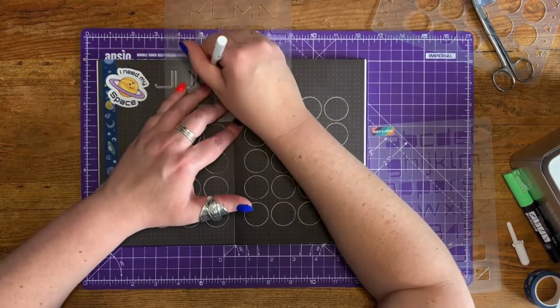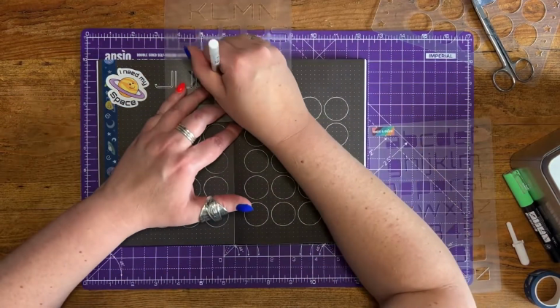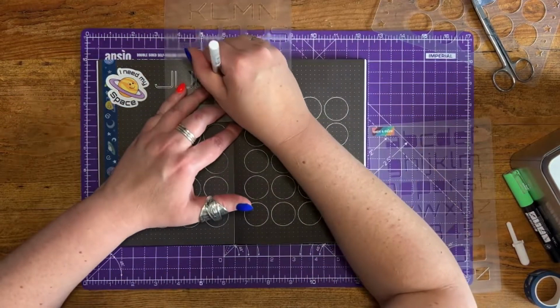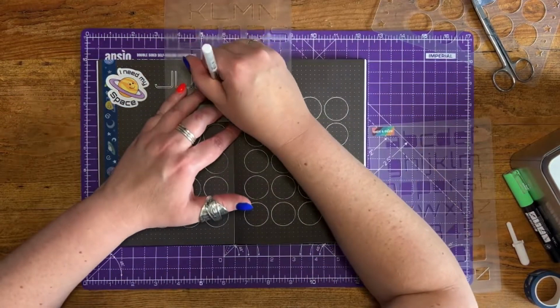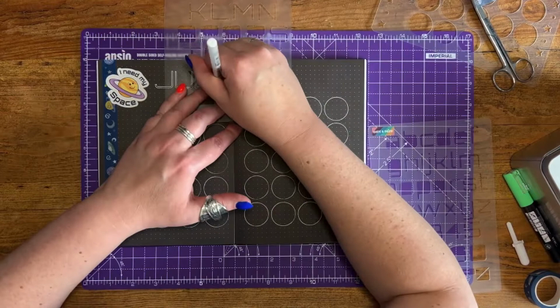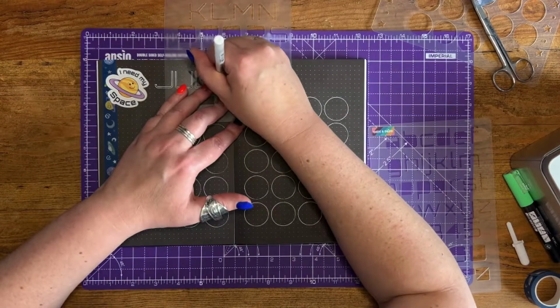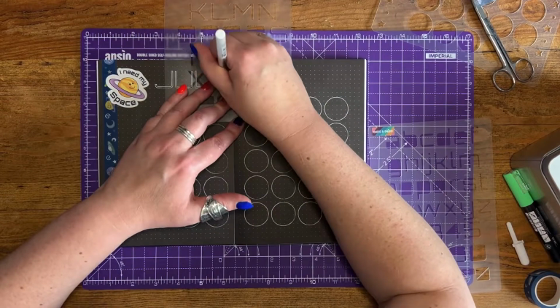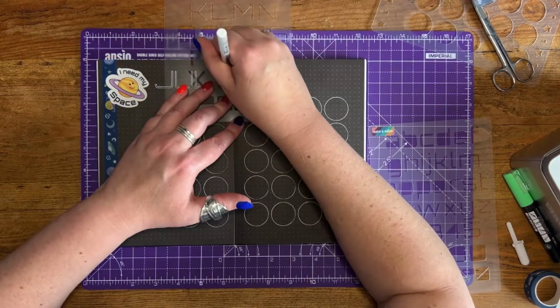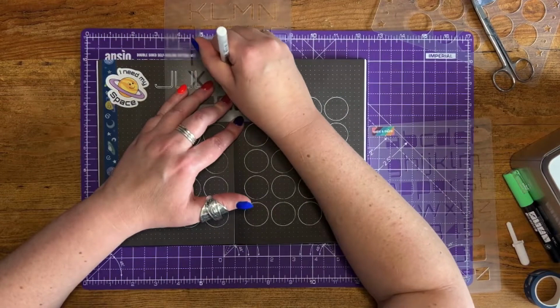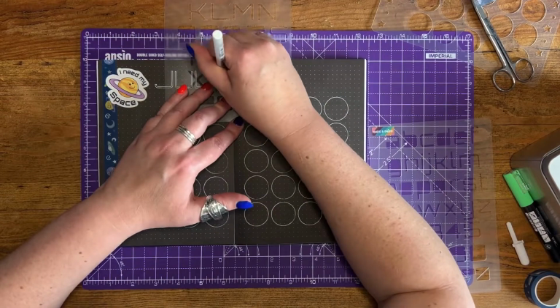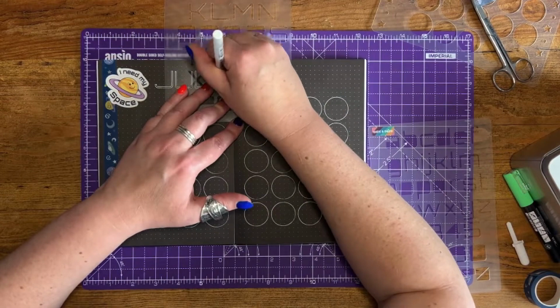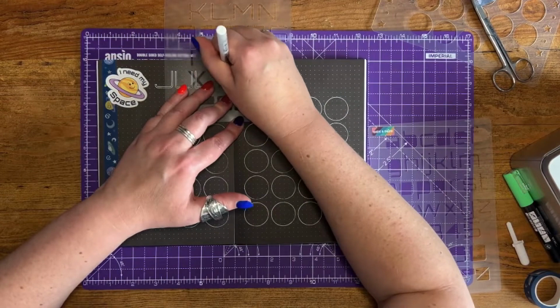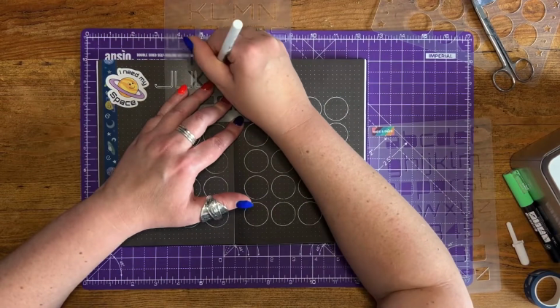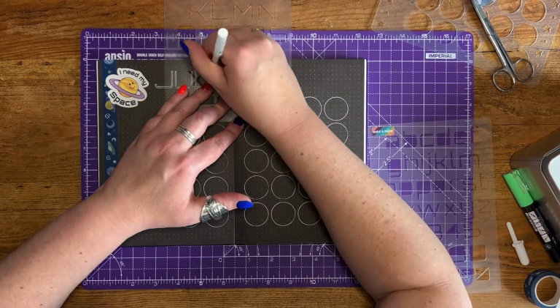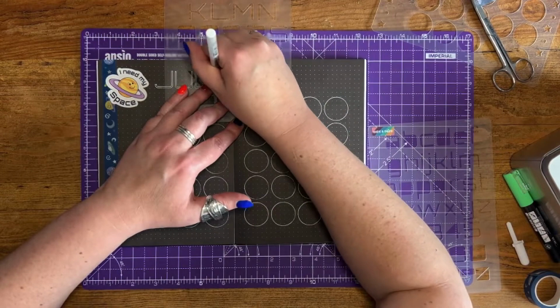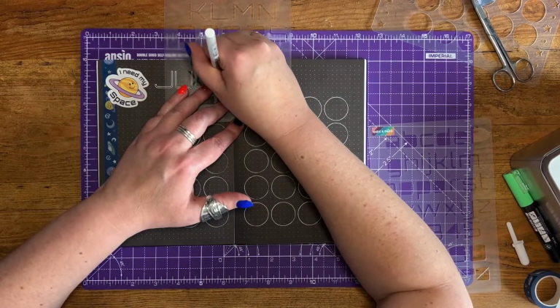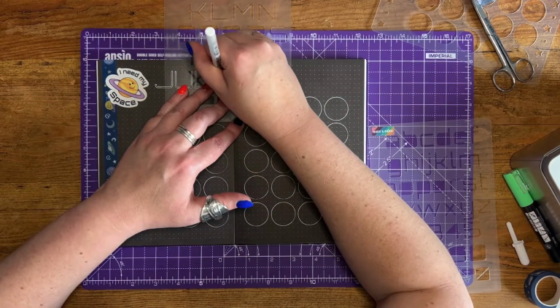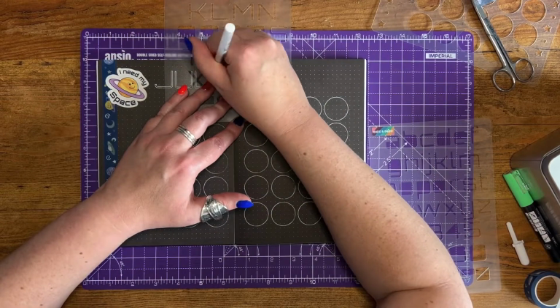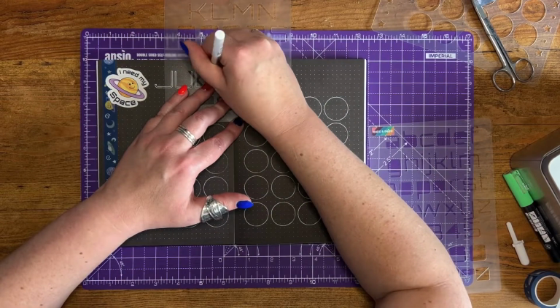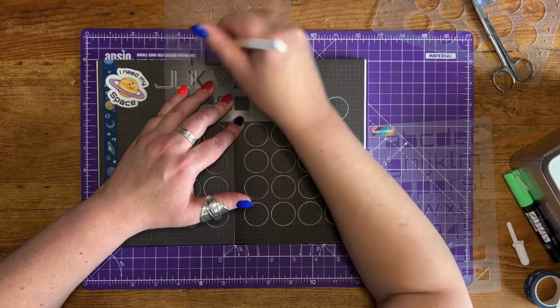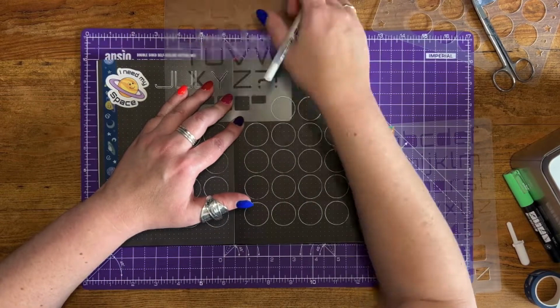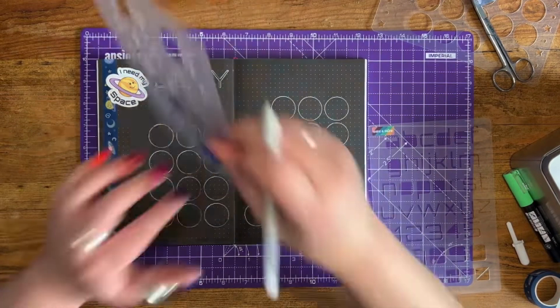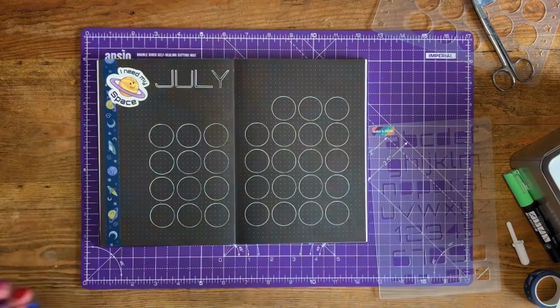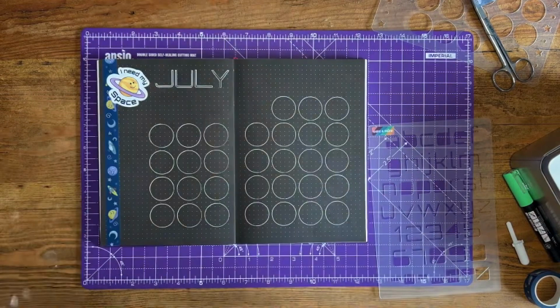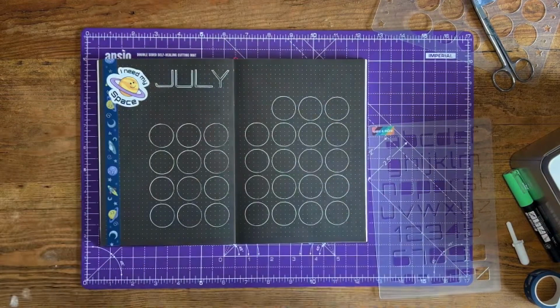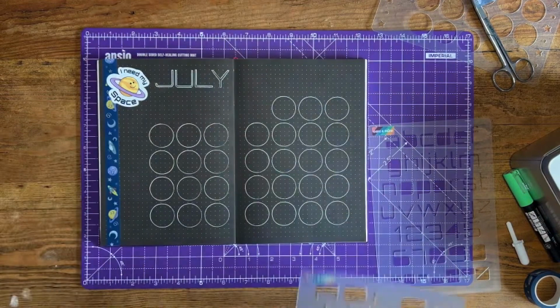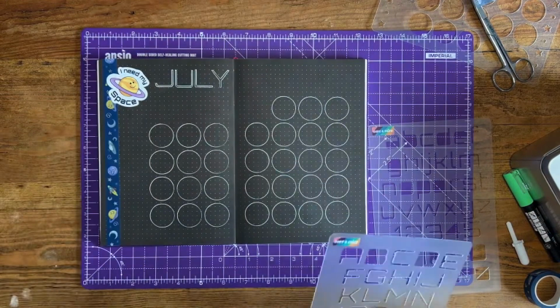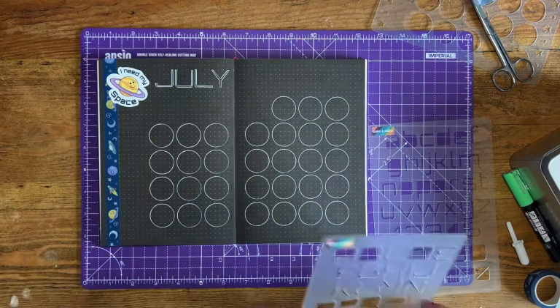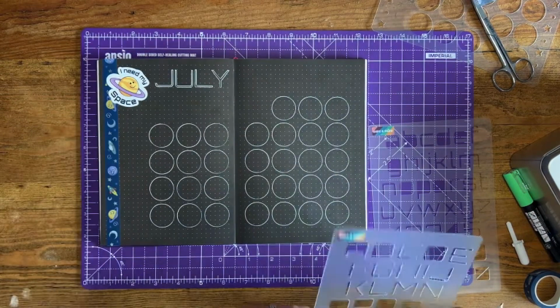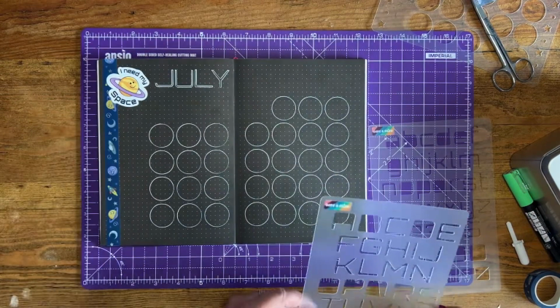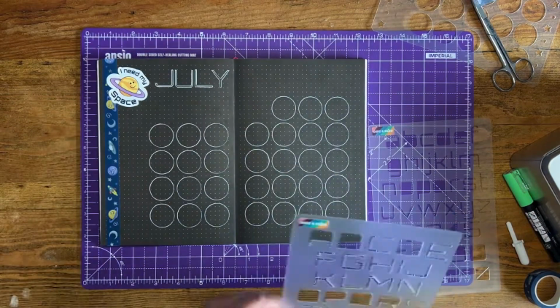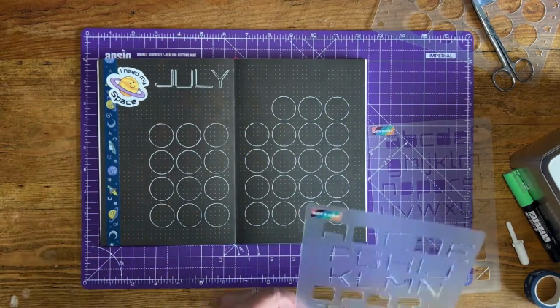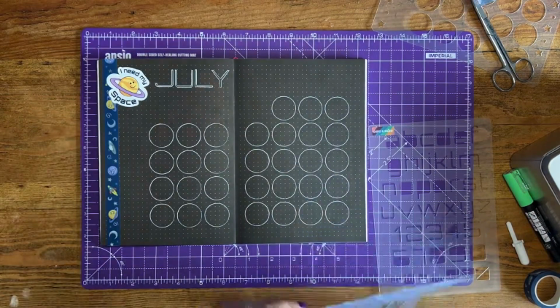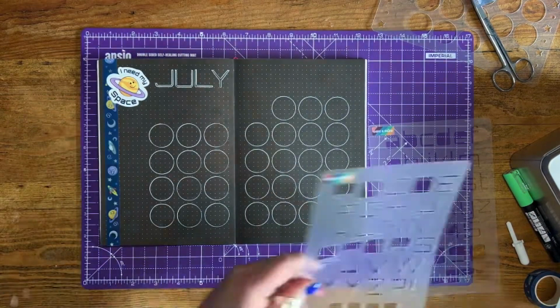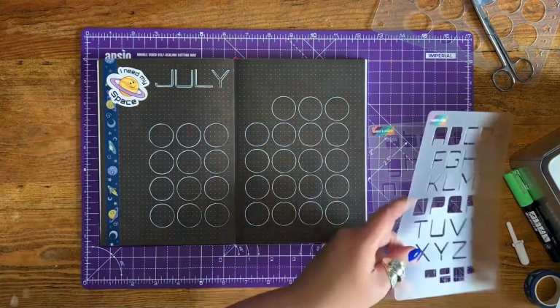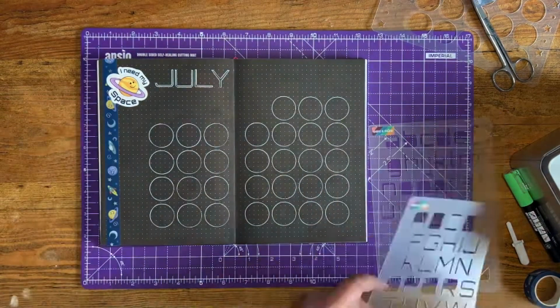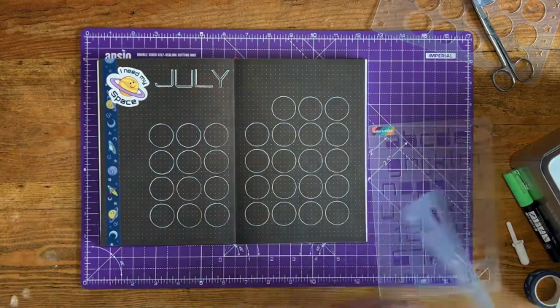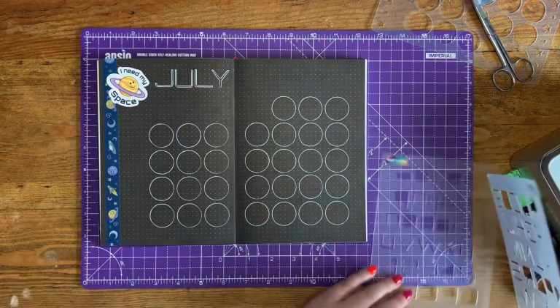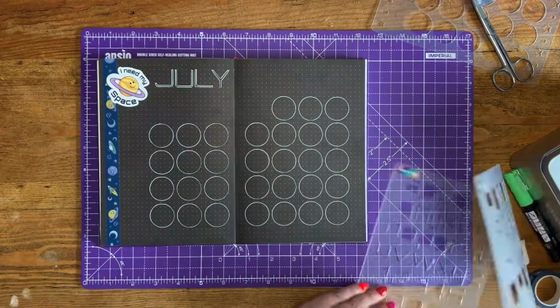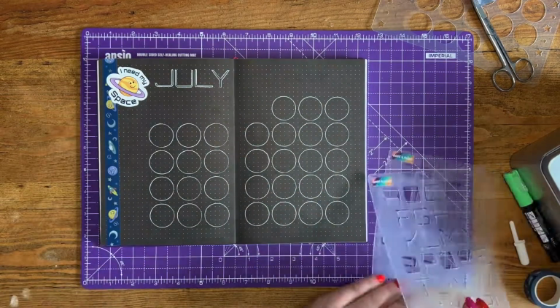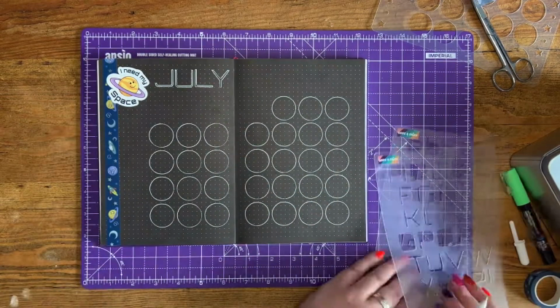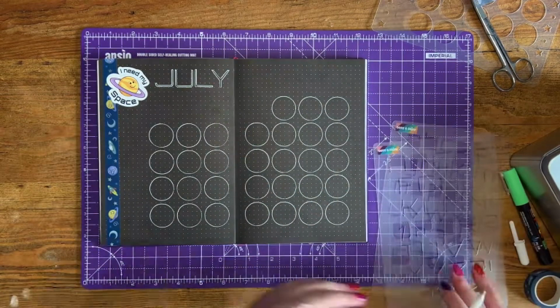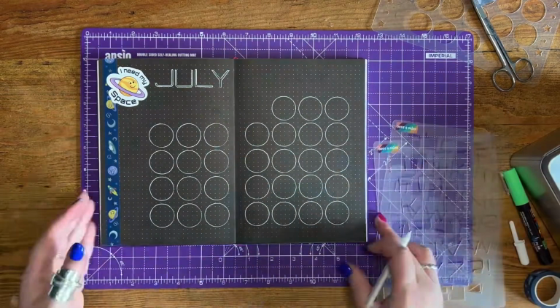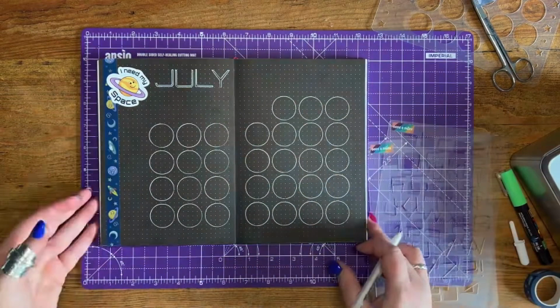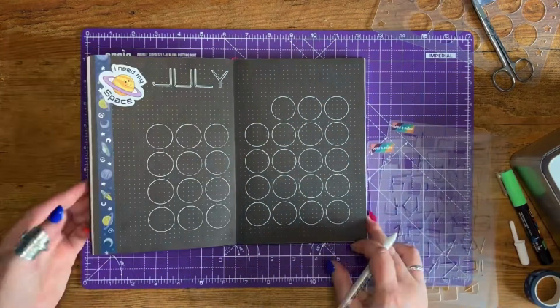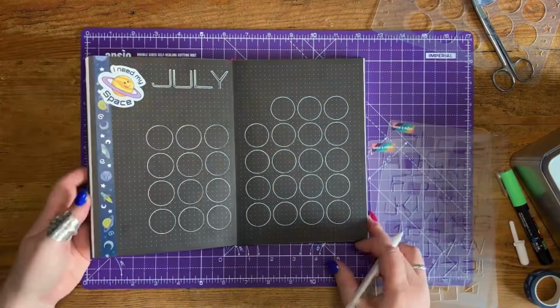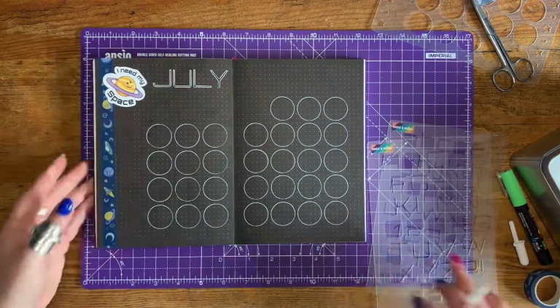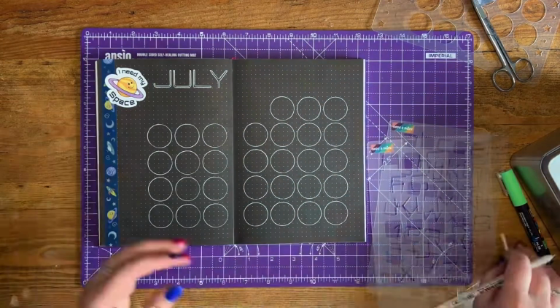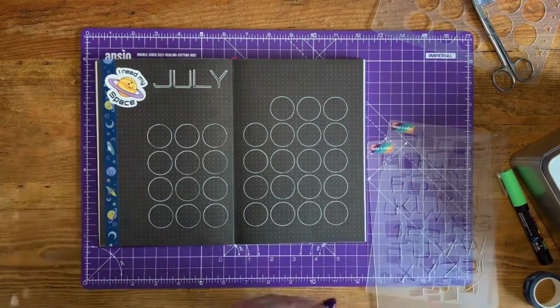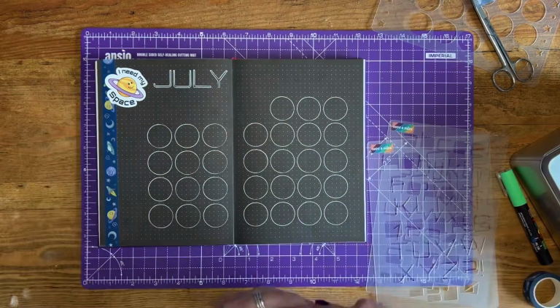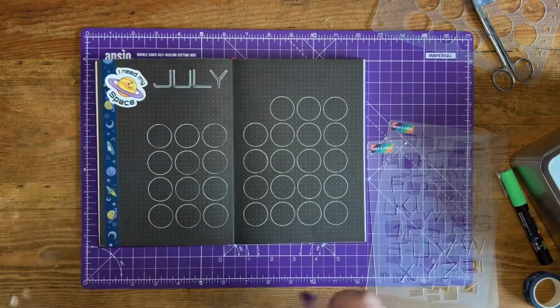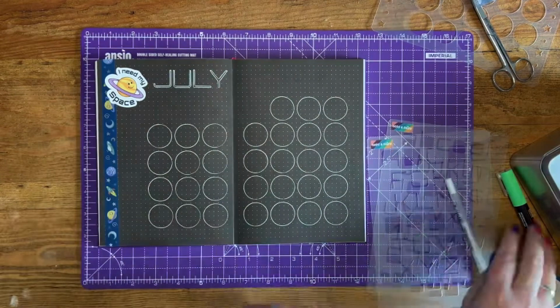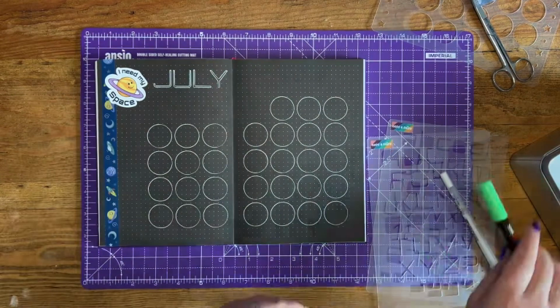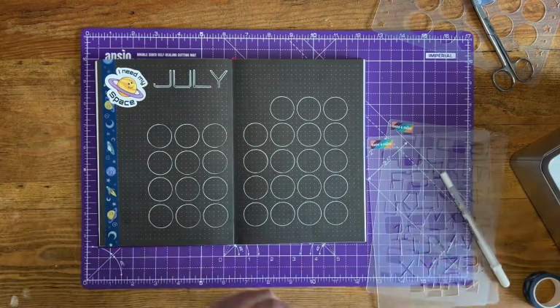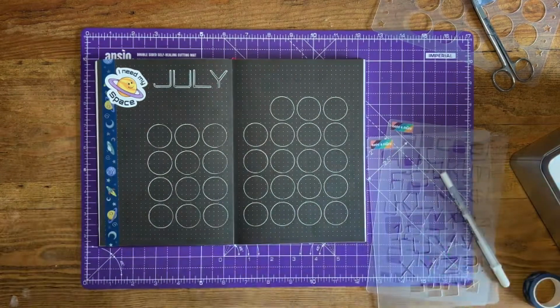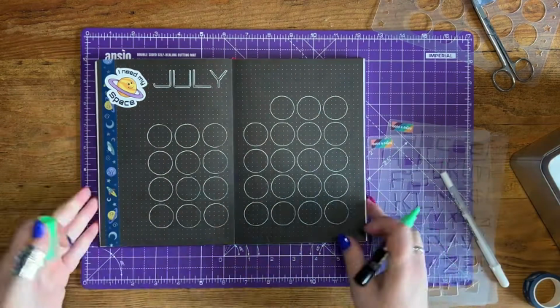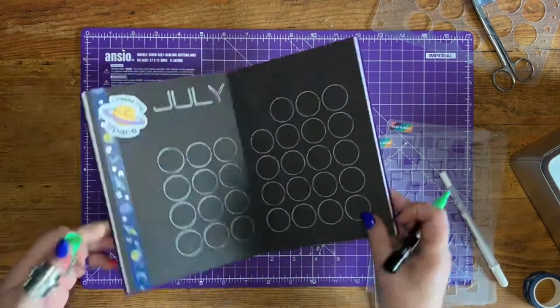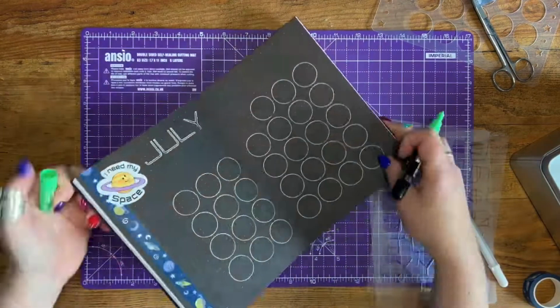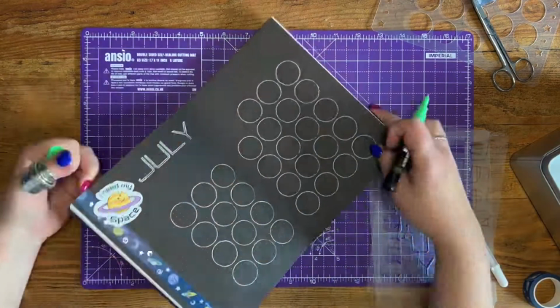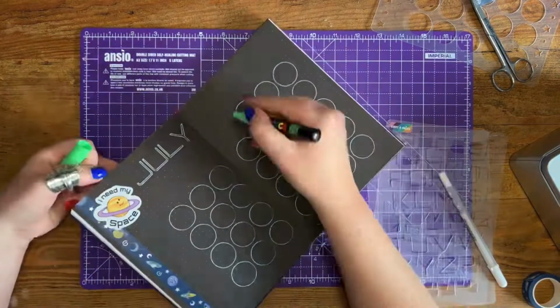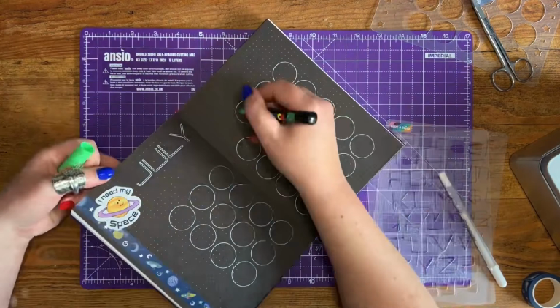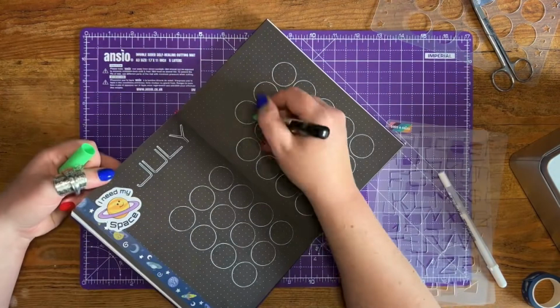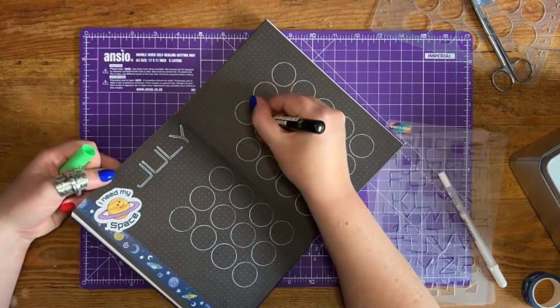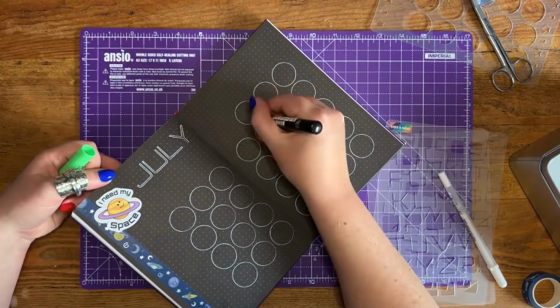Top tip: if you are working with black paper and you do smudge, use a black pen. It works a bit like white-out because you're working on a black background.